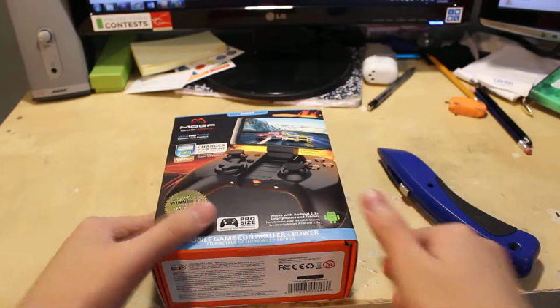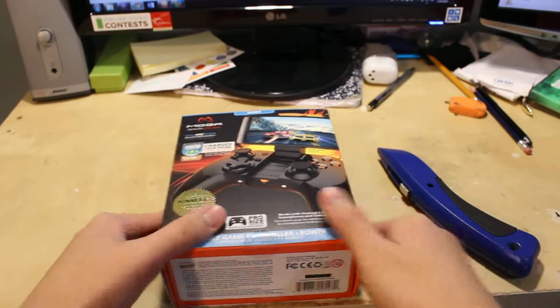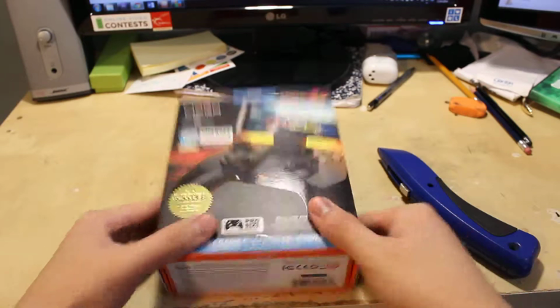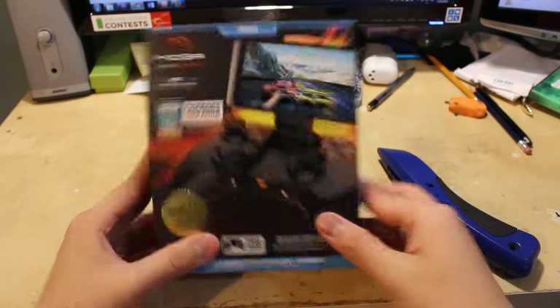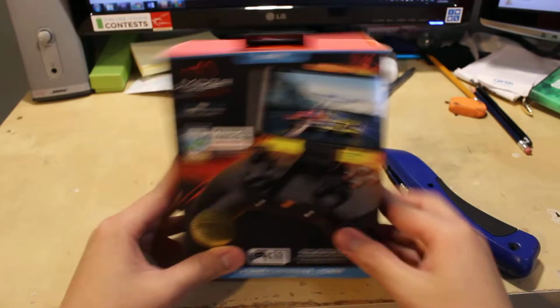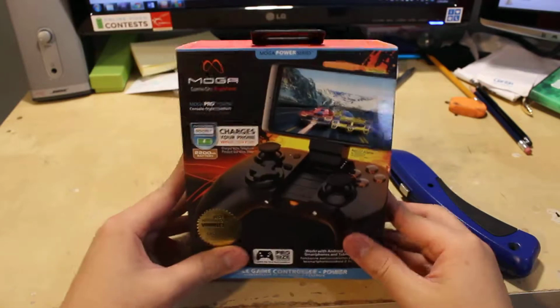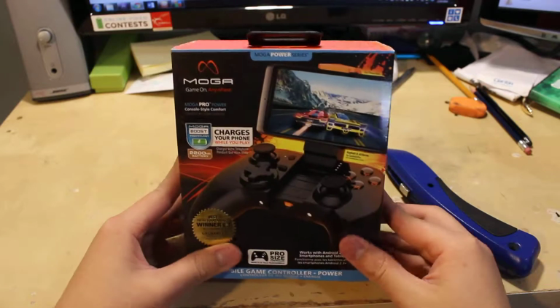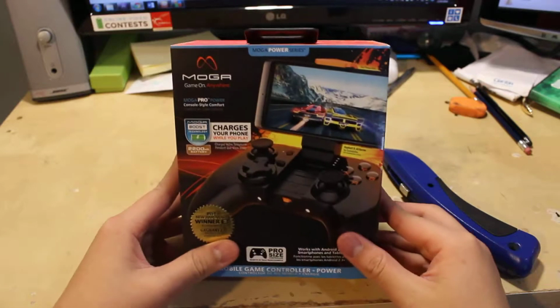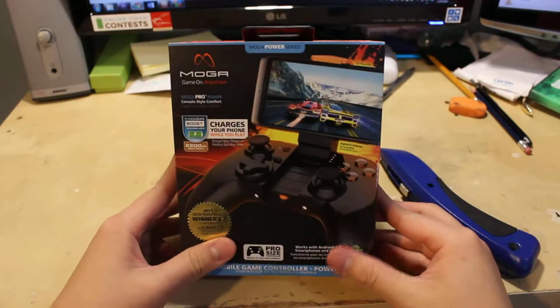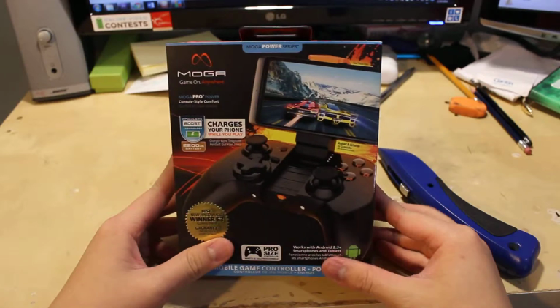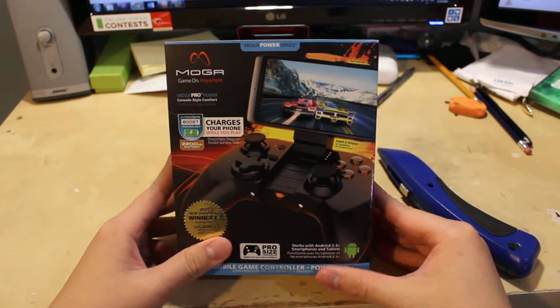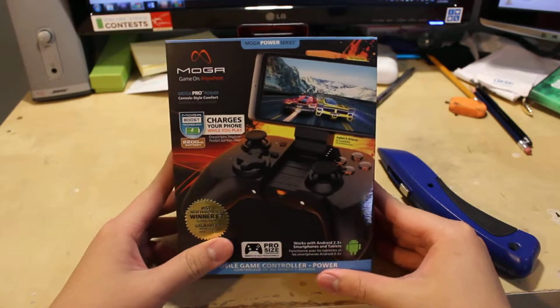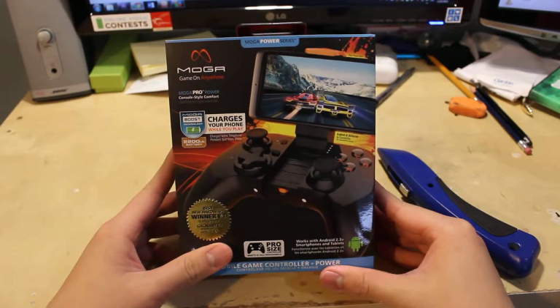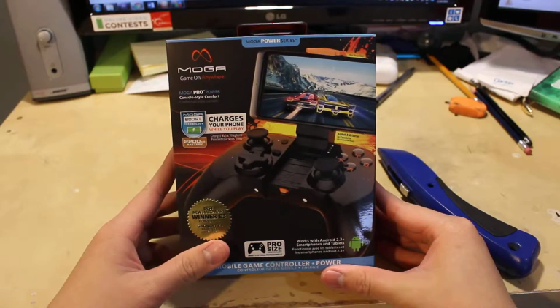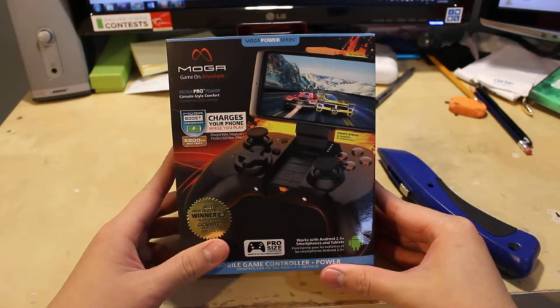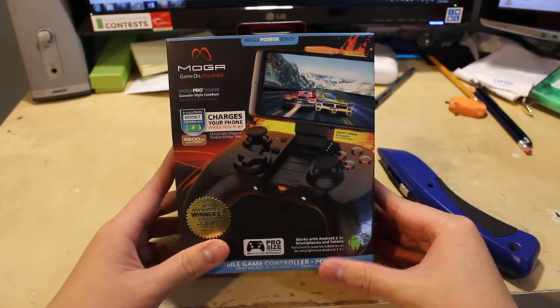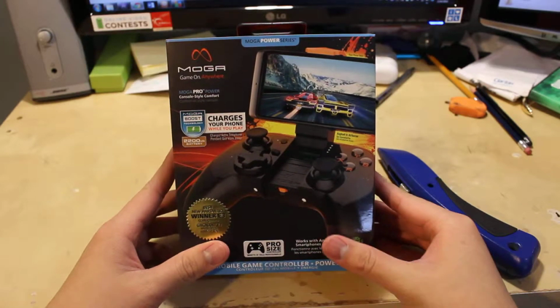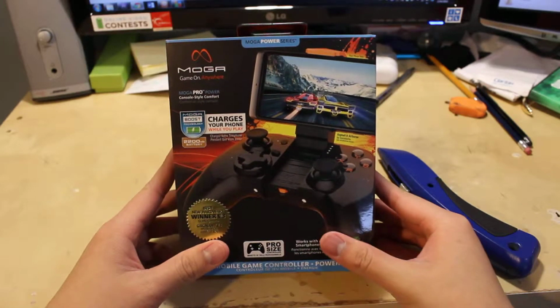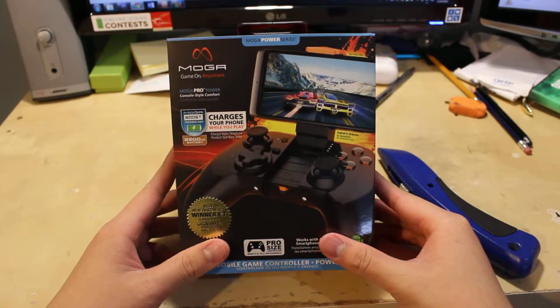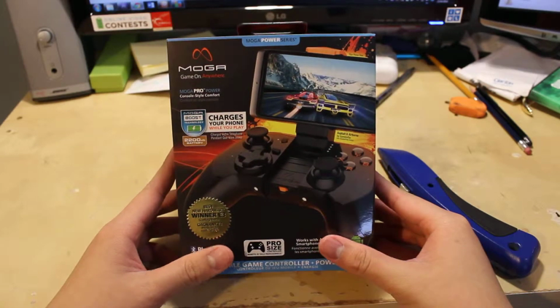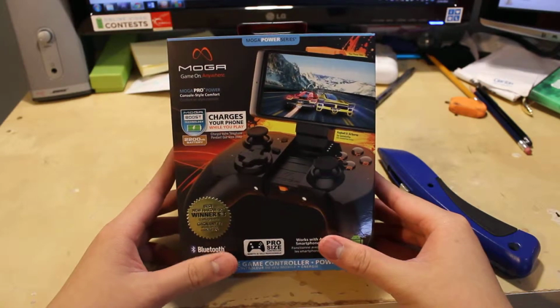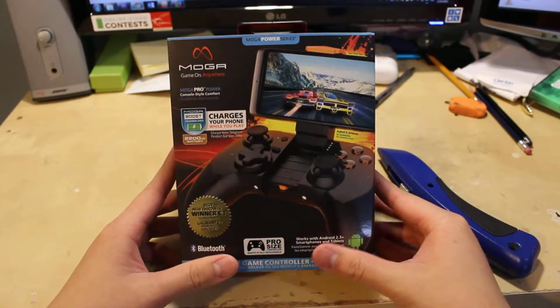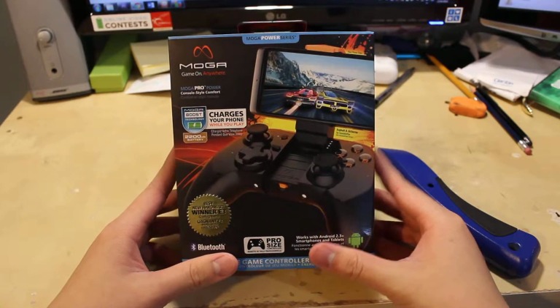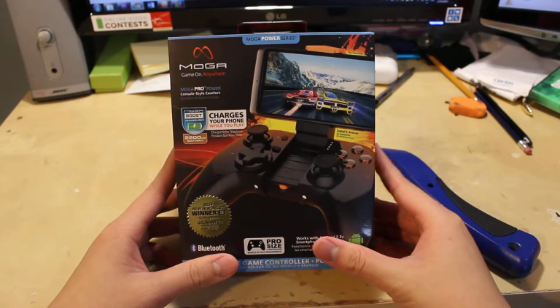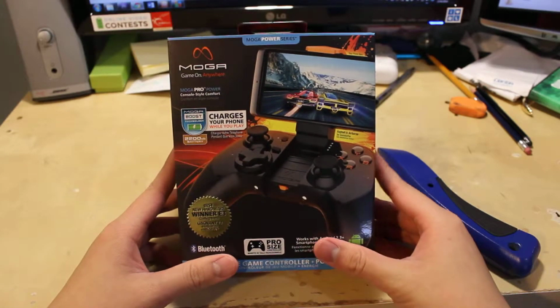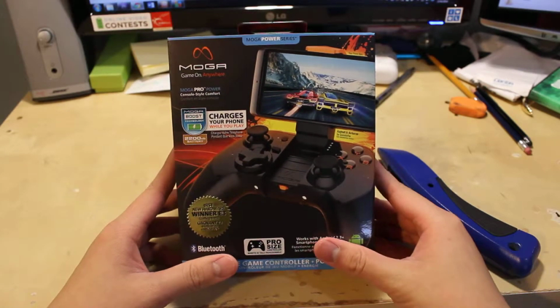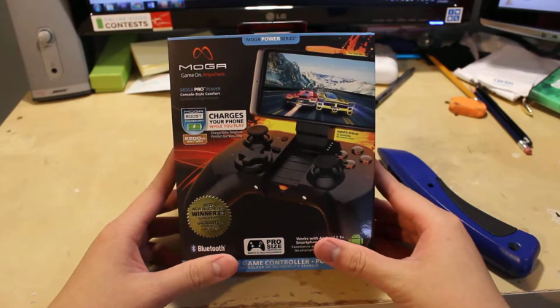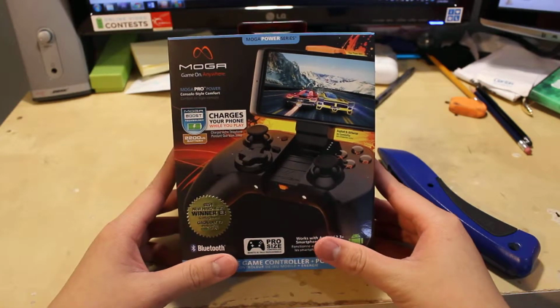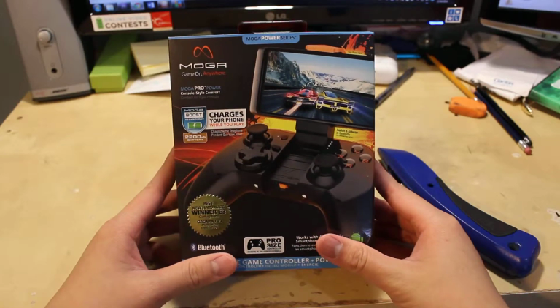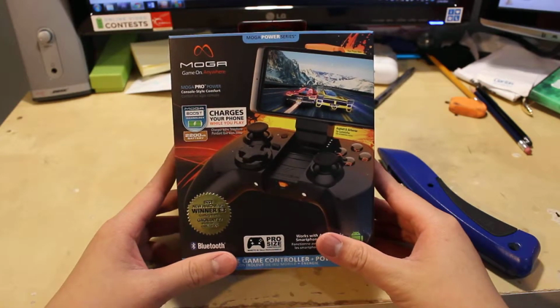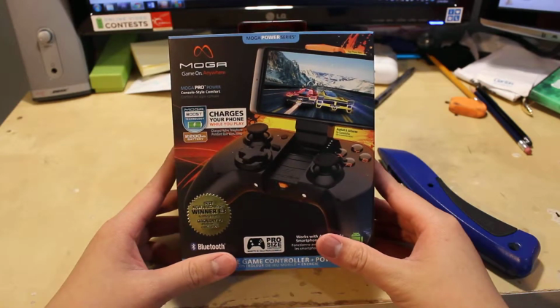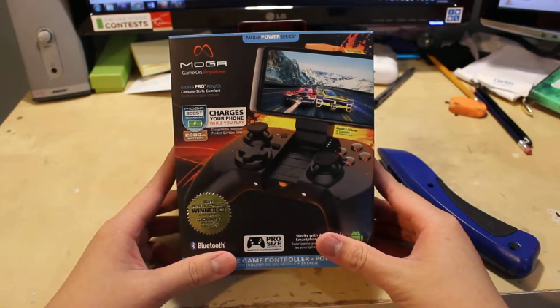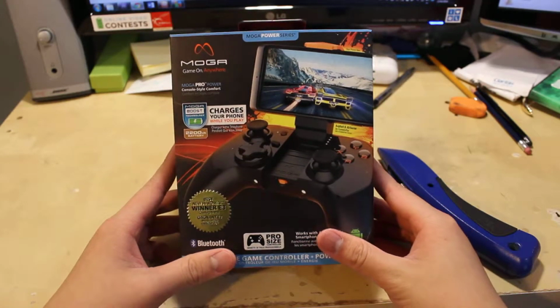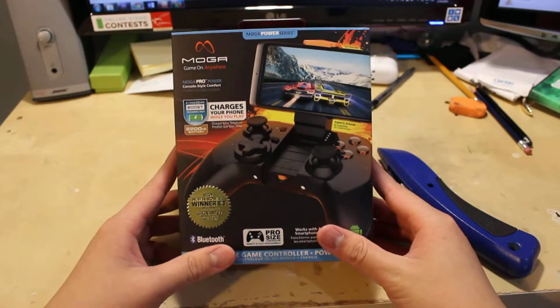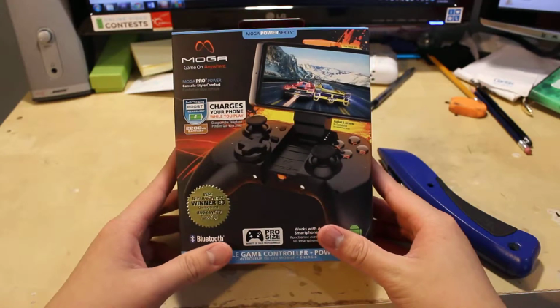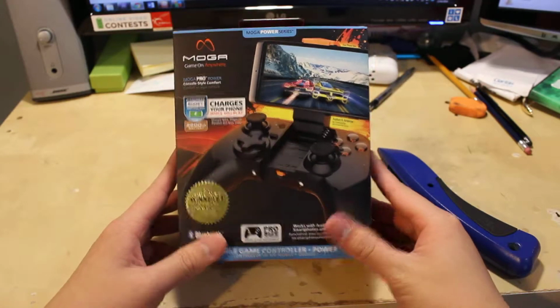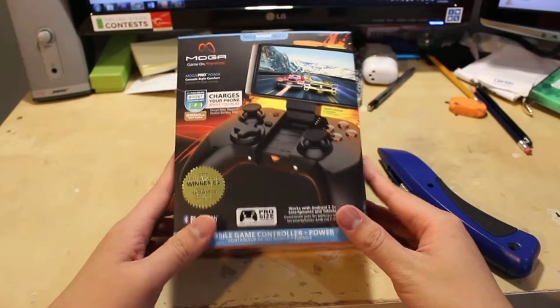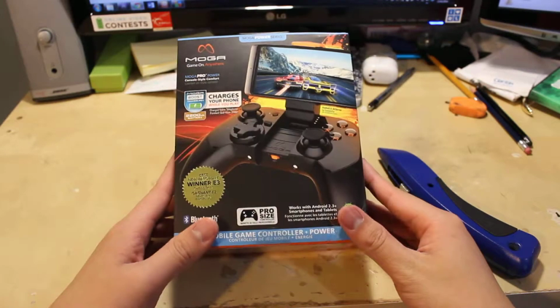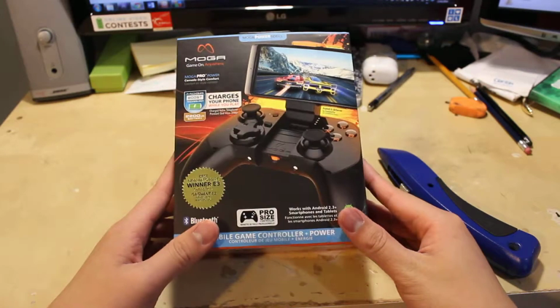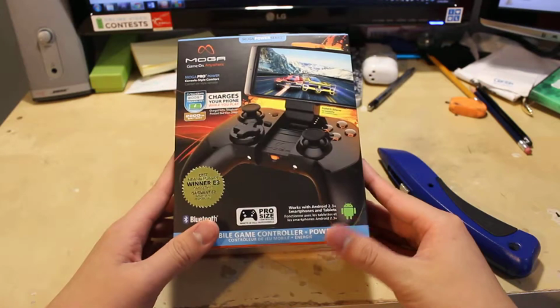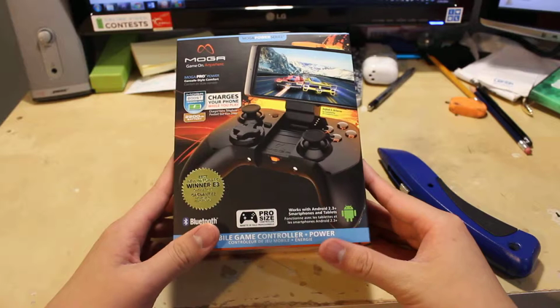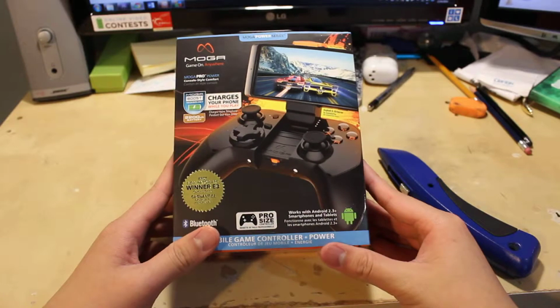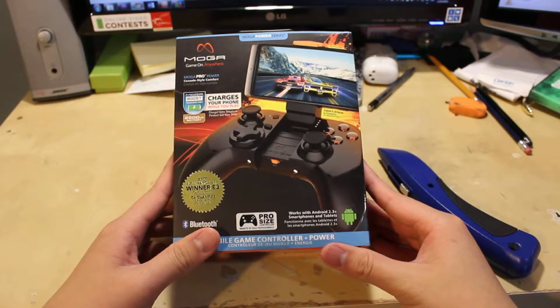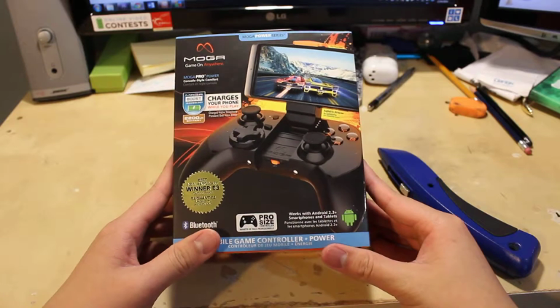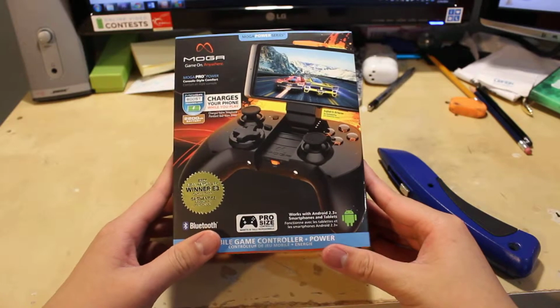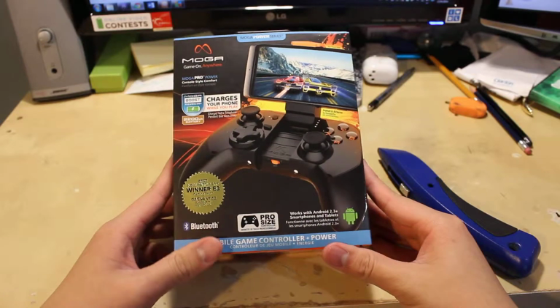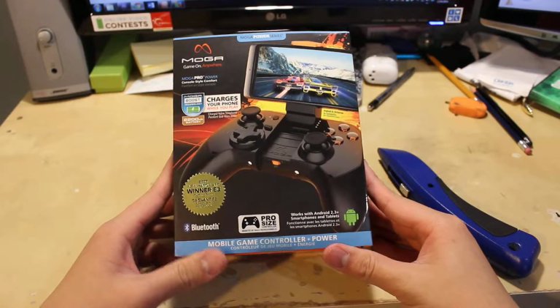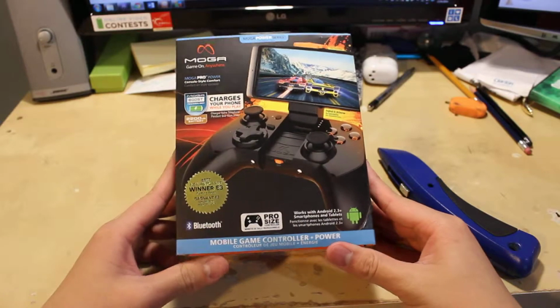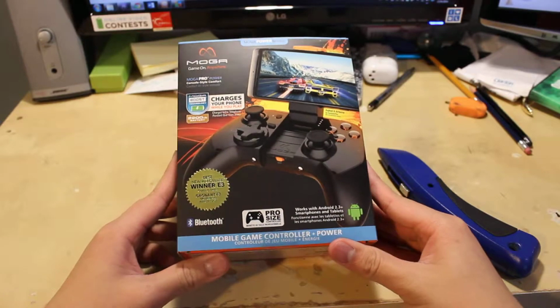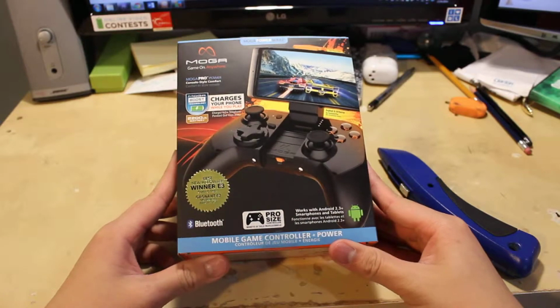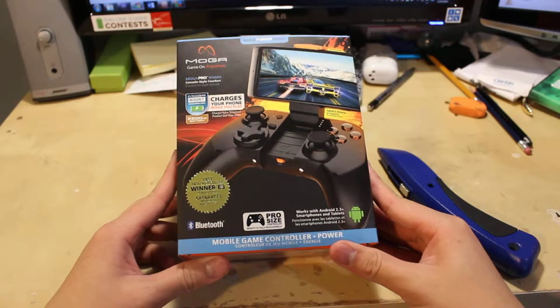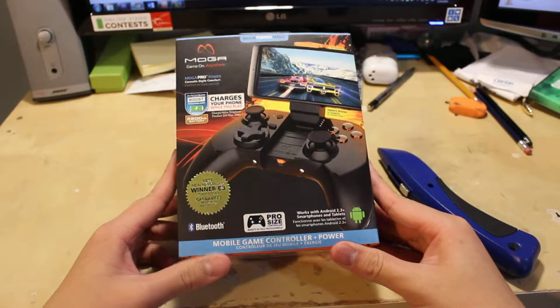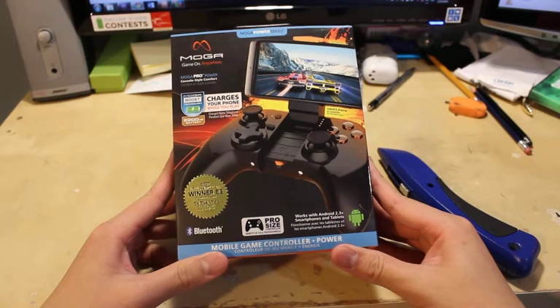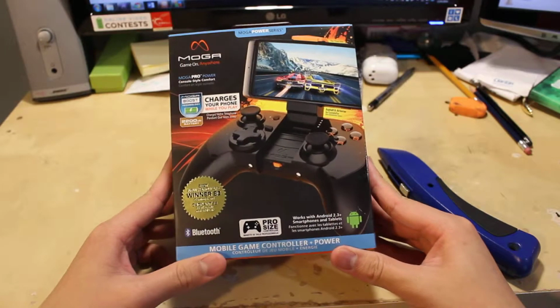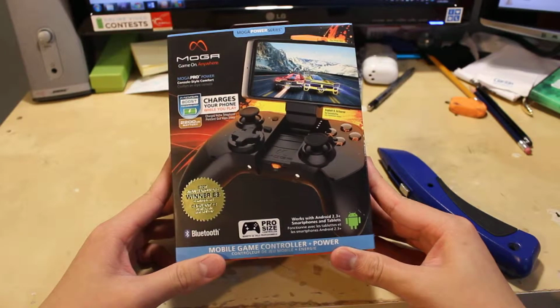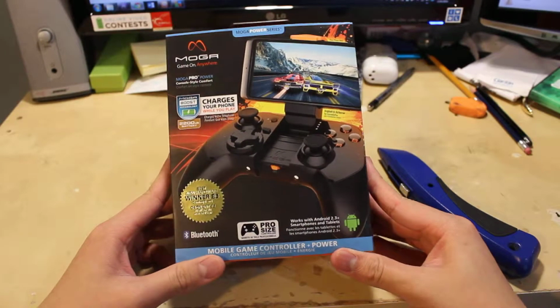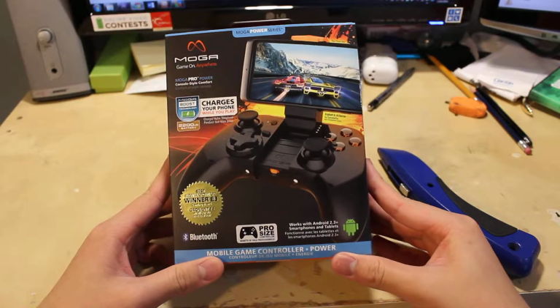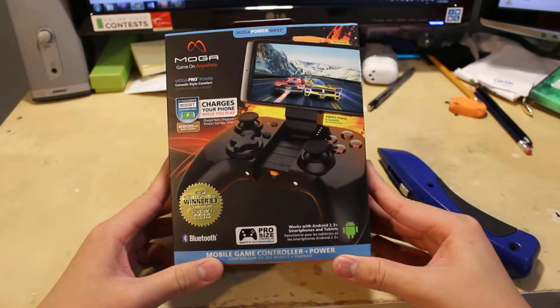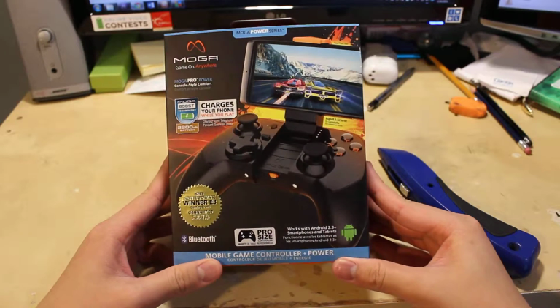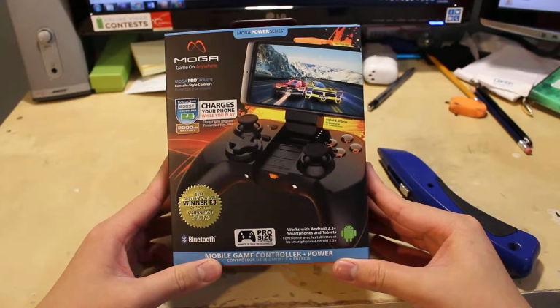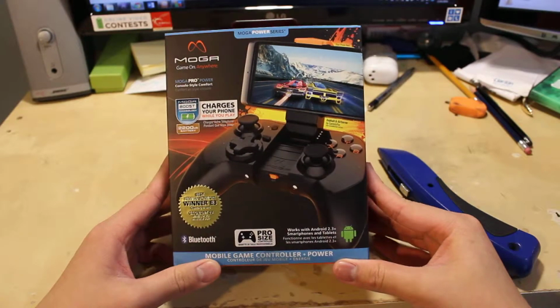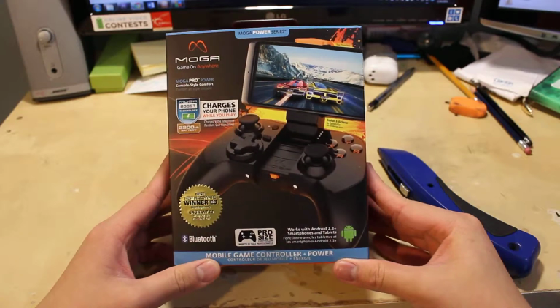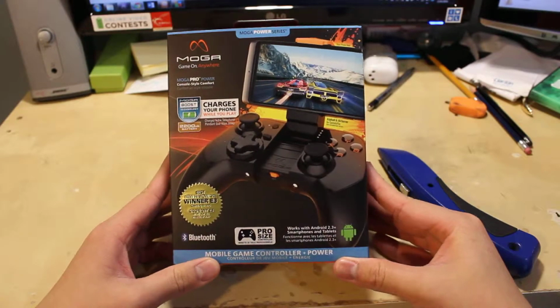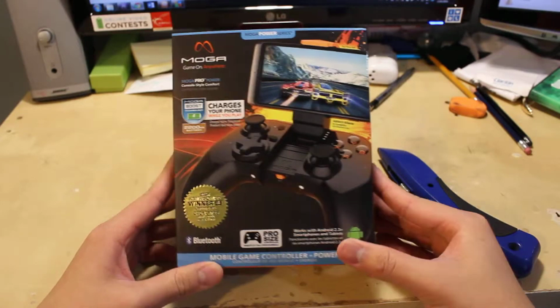Alright, hello guys, my name is Kit and this is the unboxing of the MOGA Power Pro Controller.